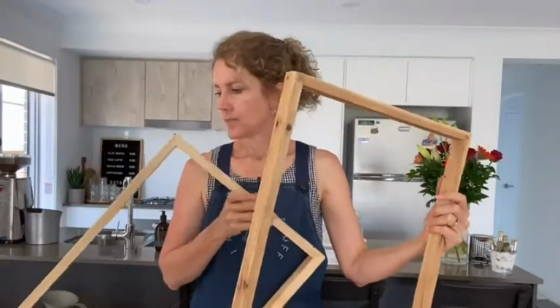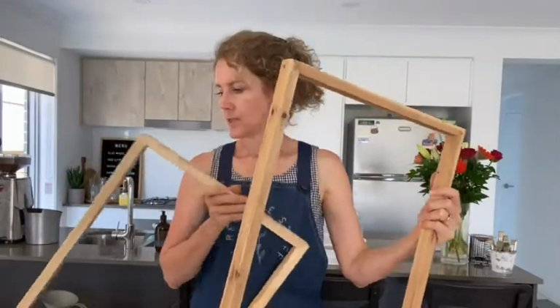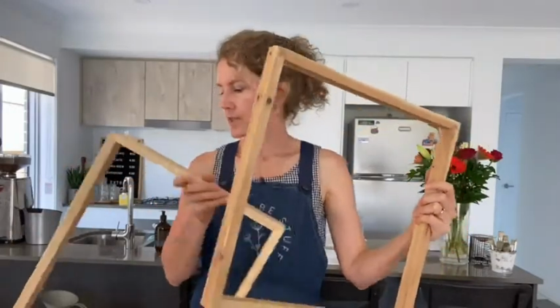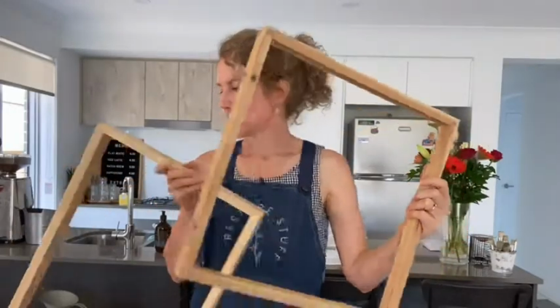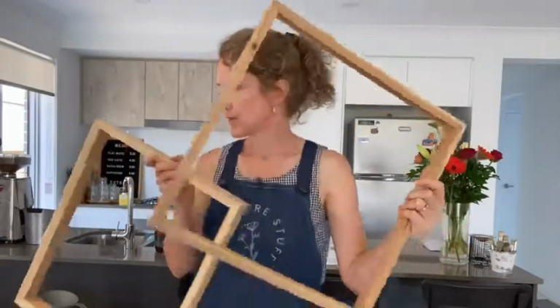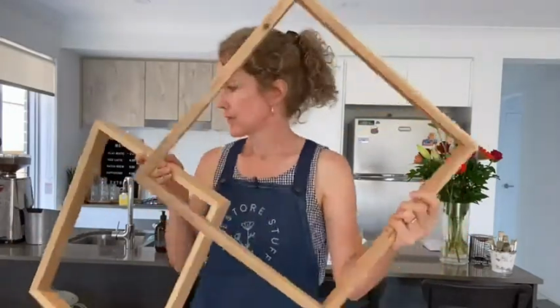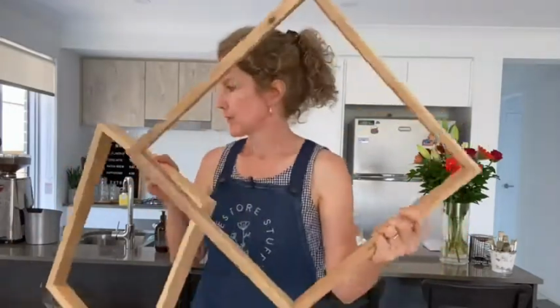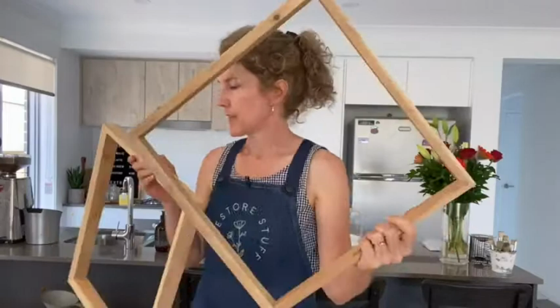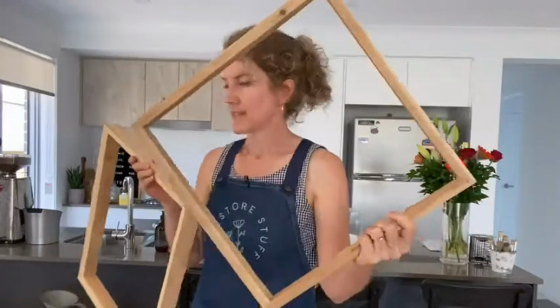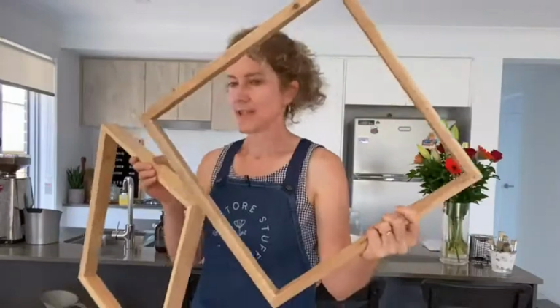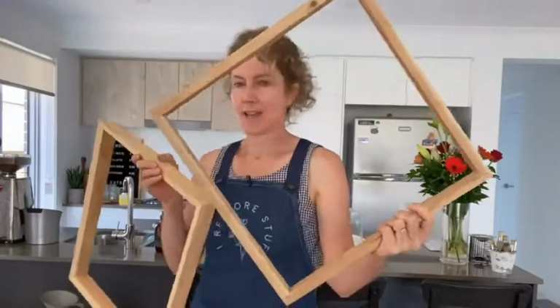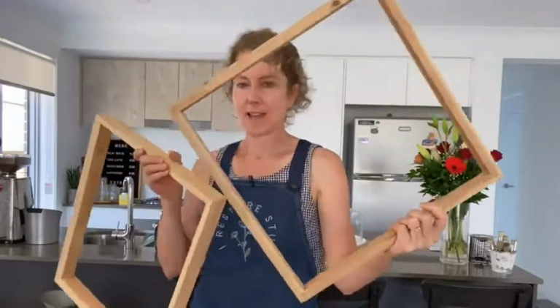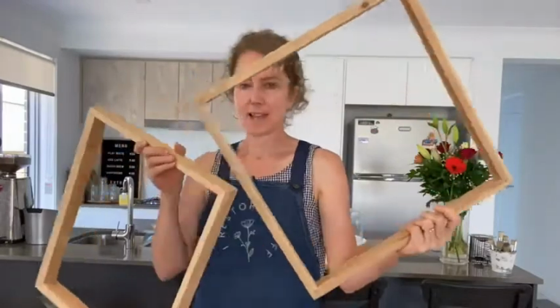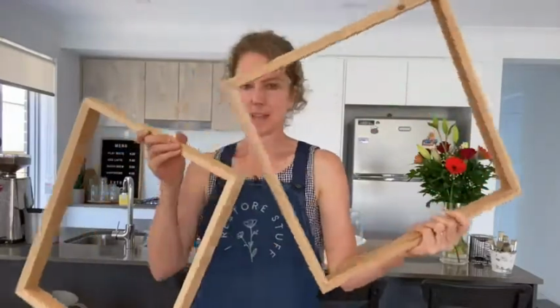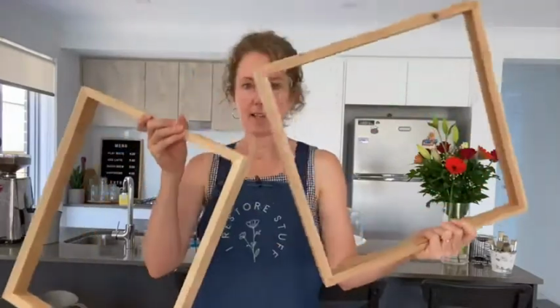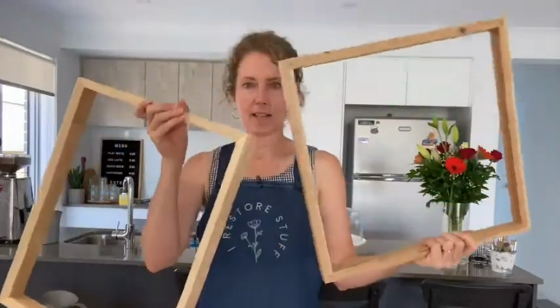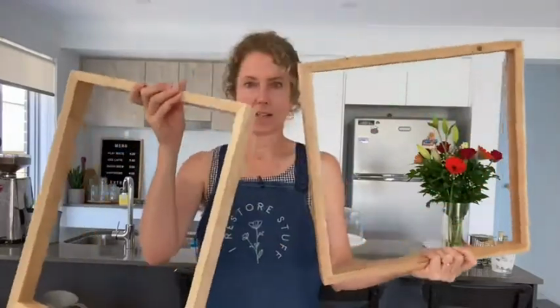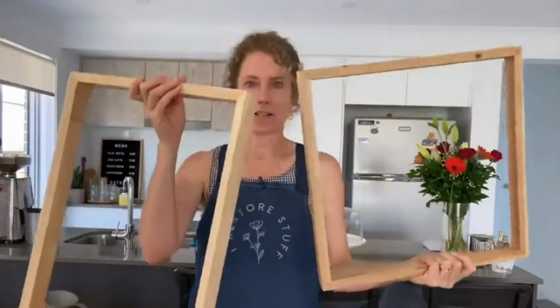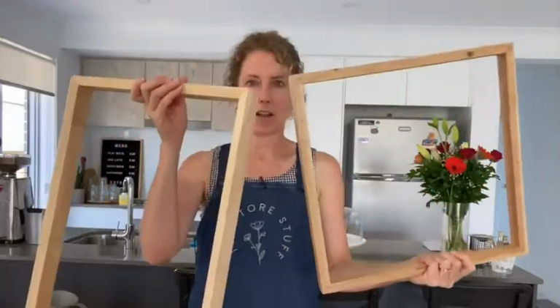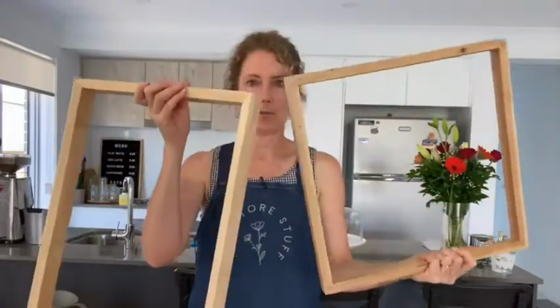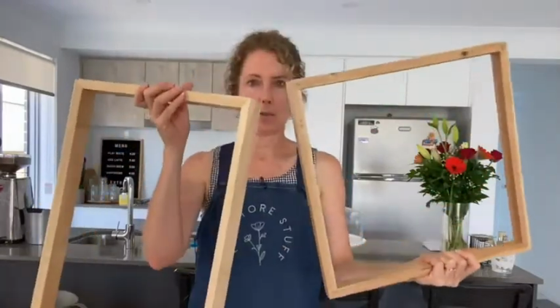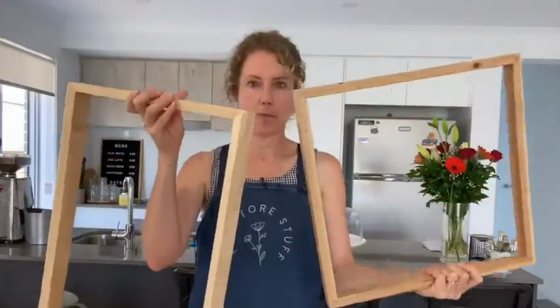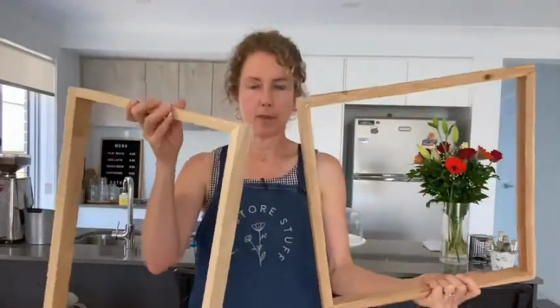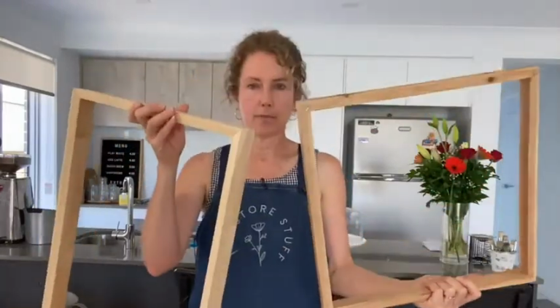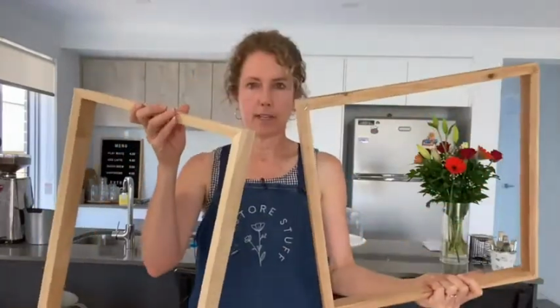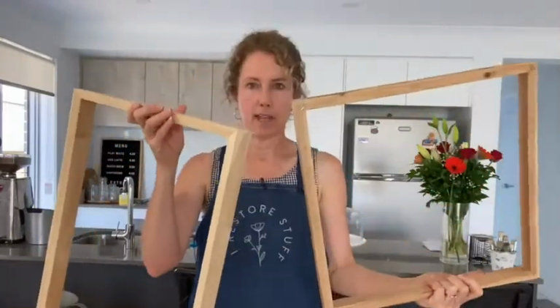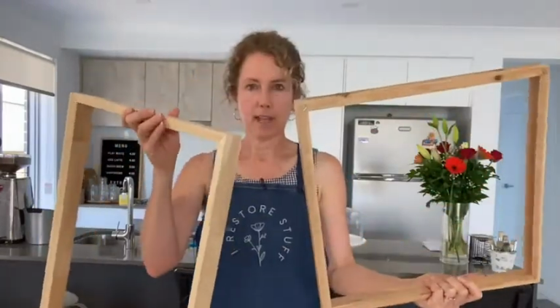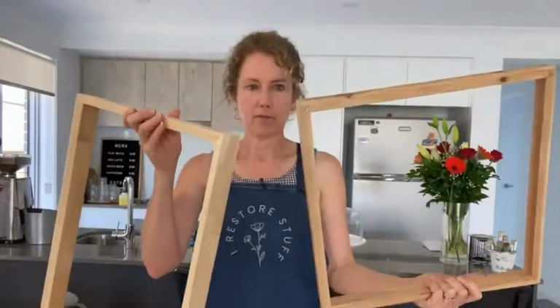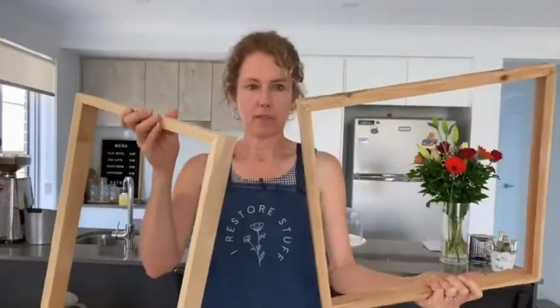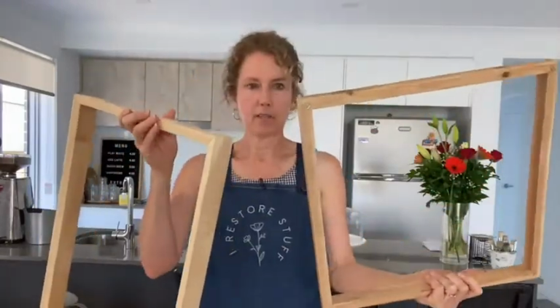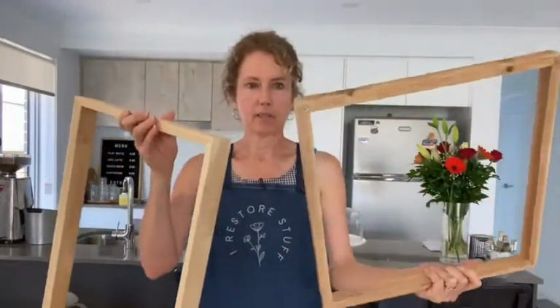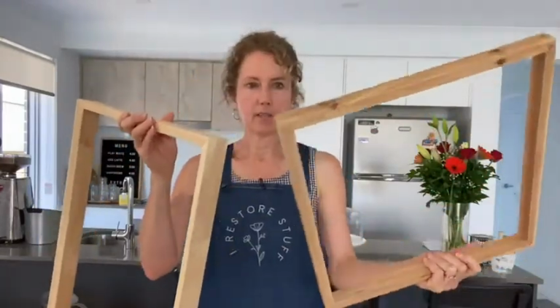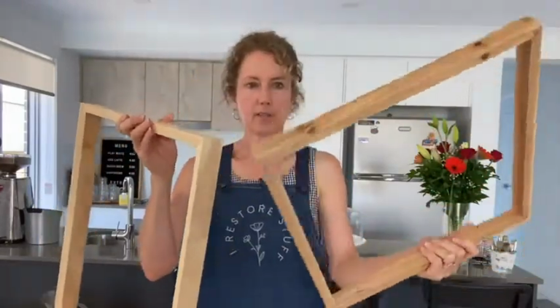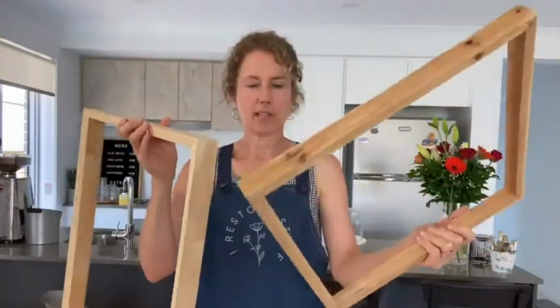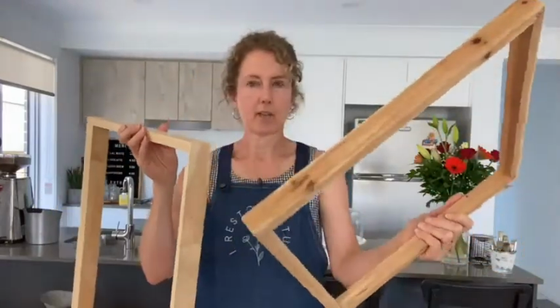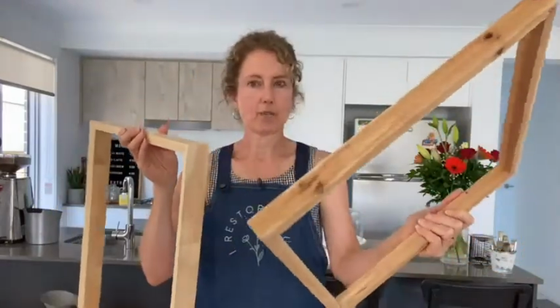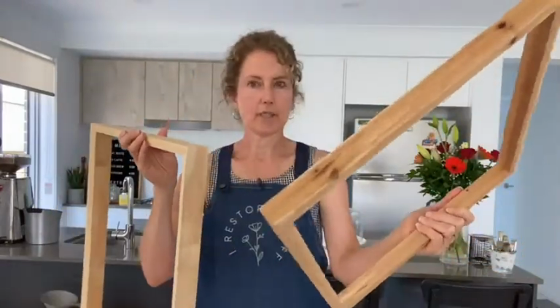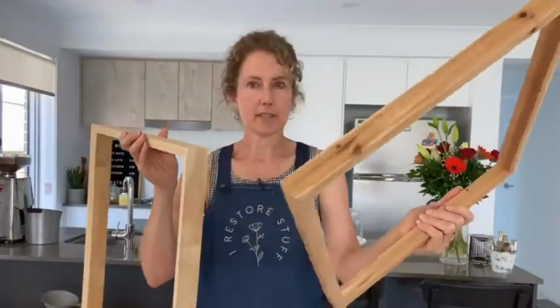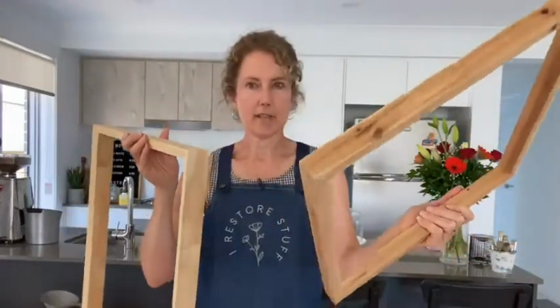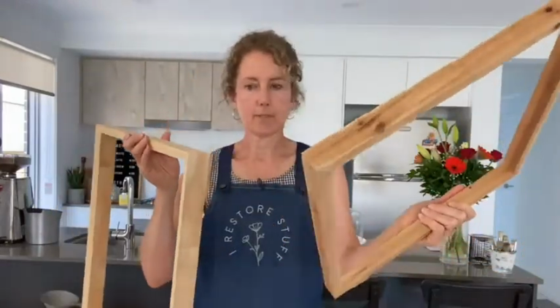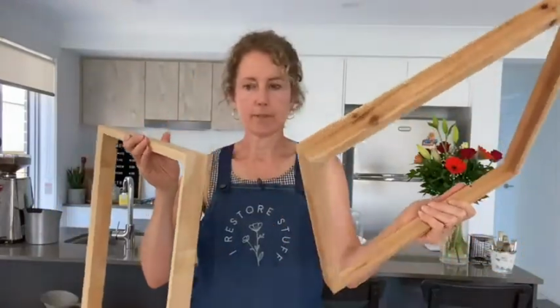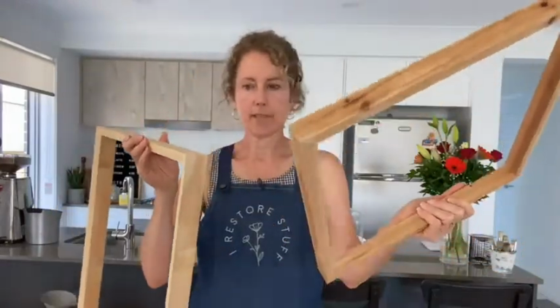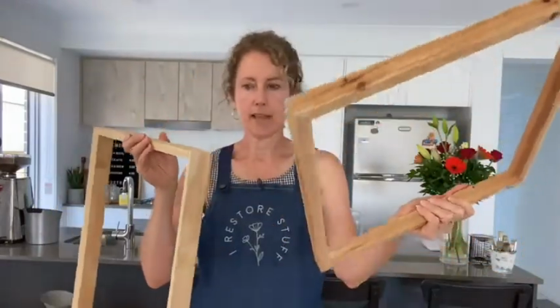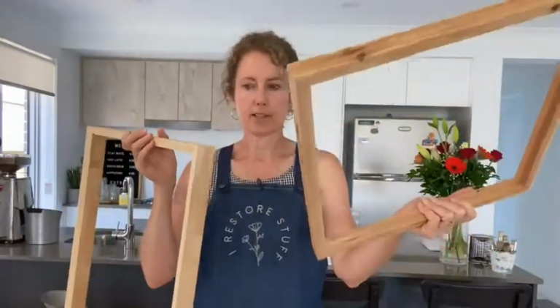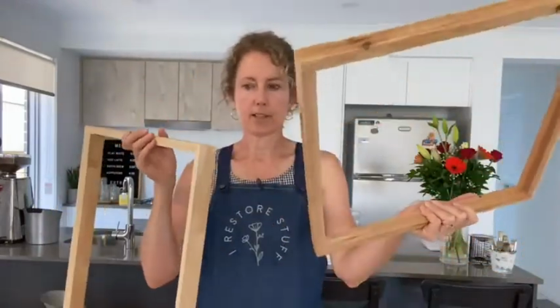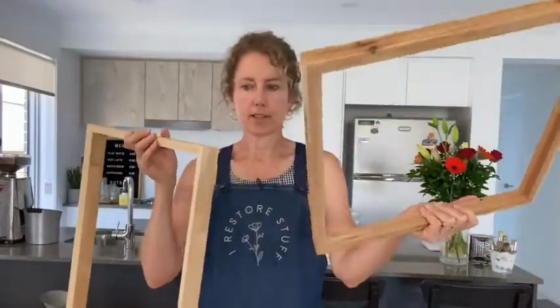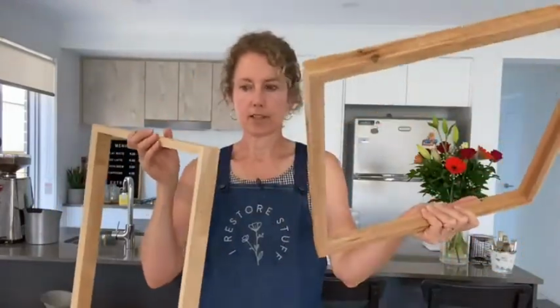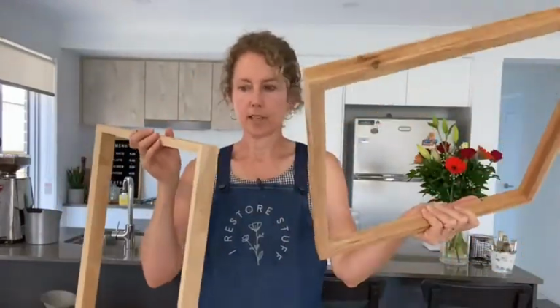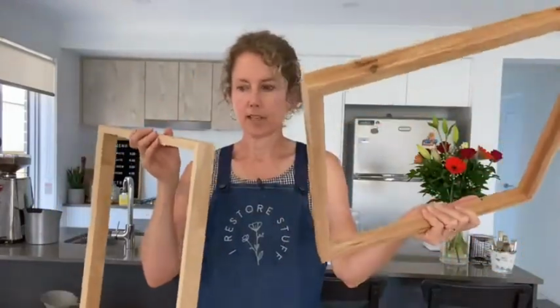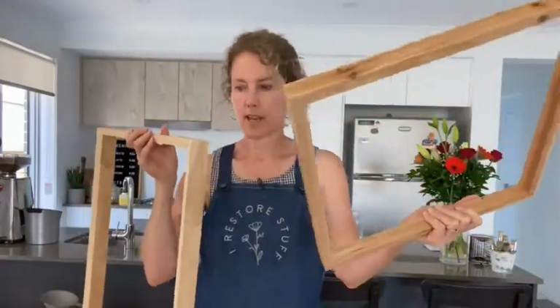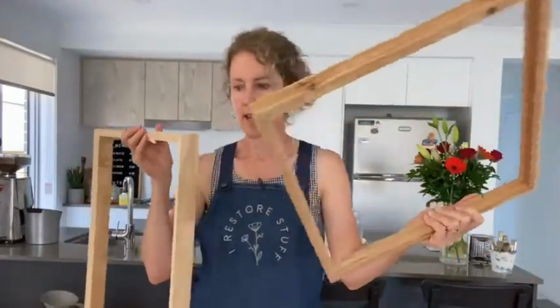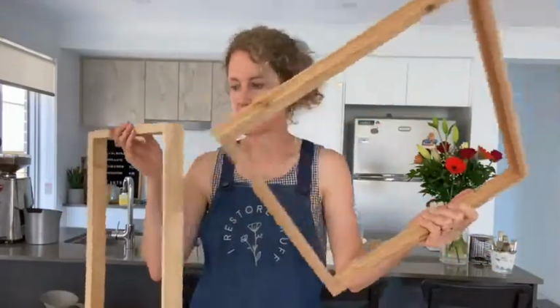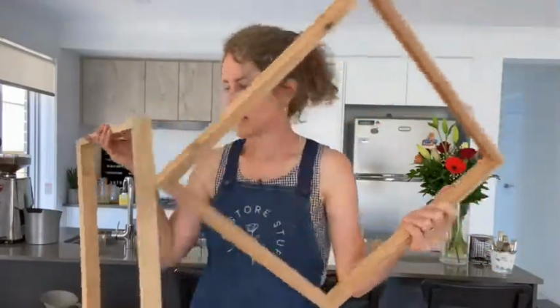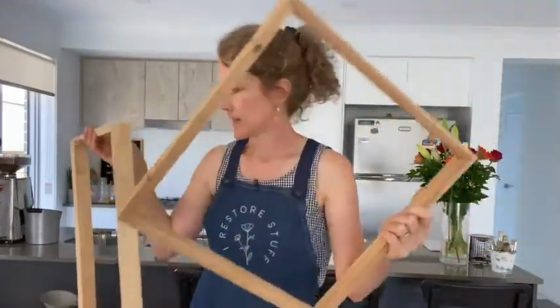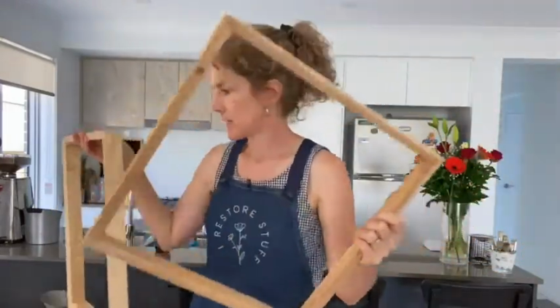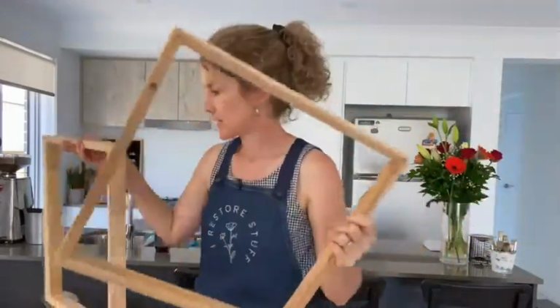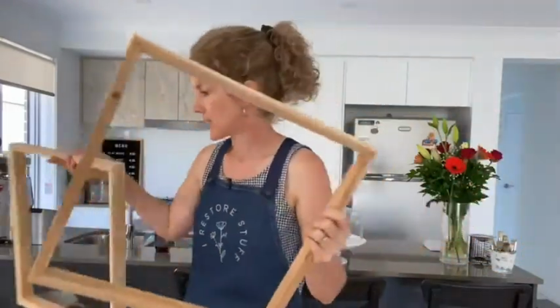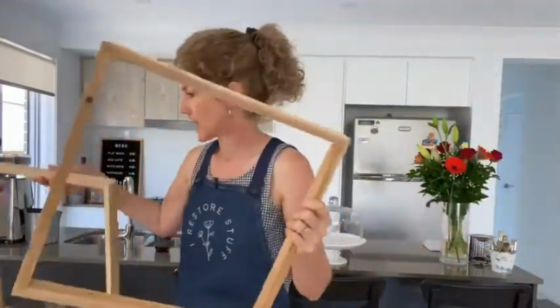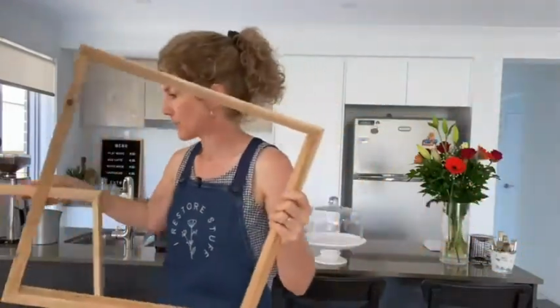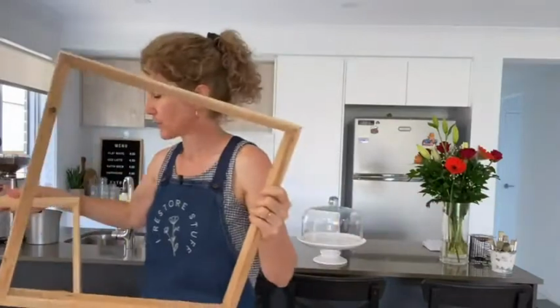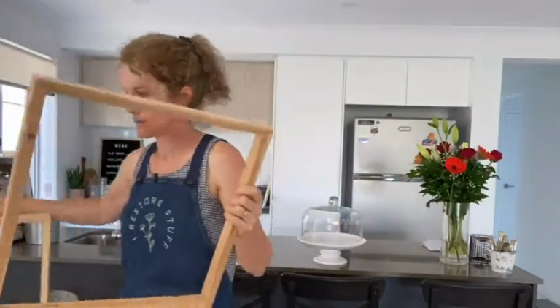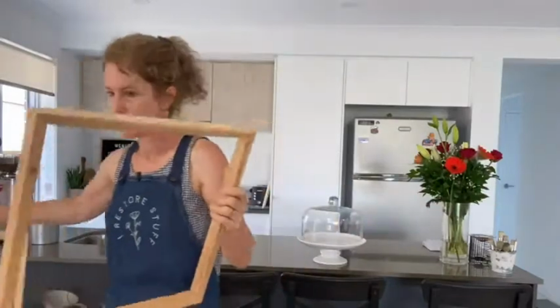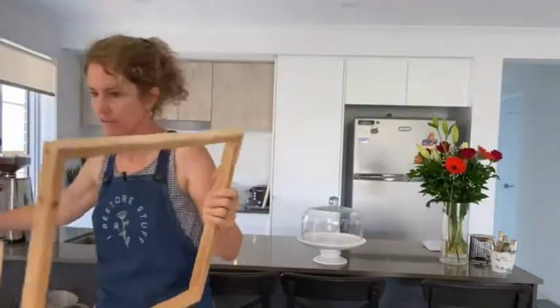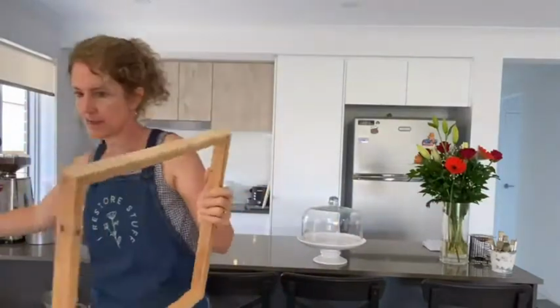I removed the canvas — I take all the staples out, just get a handy dandy staple remover.